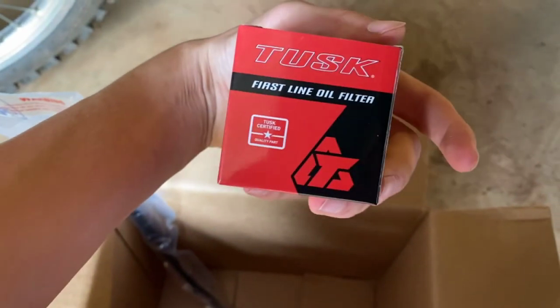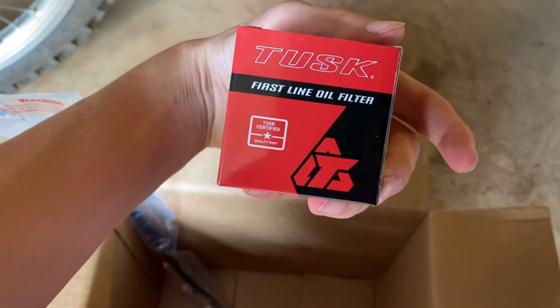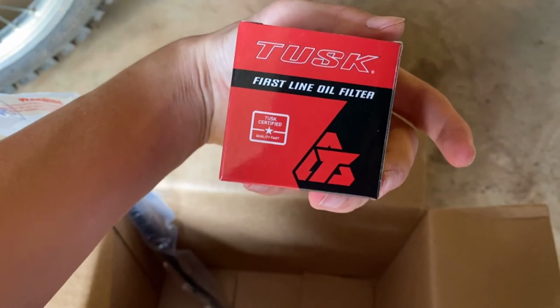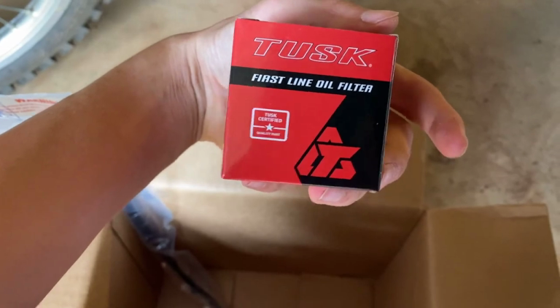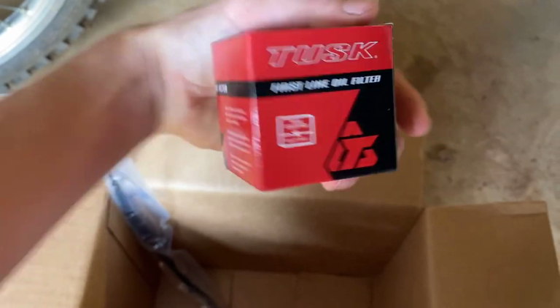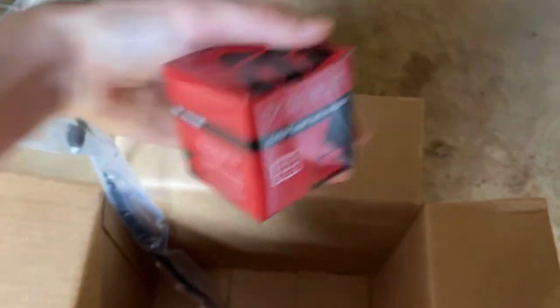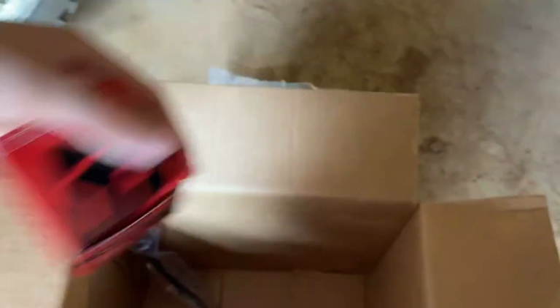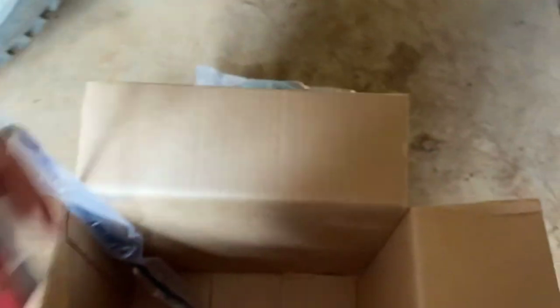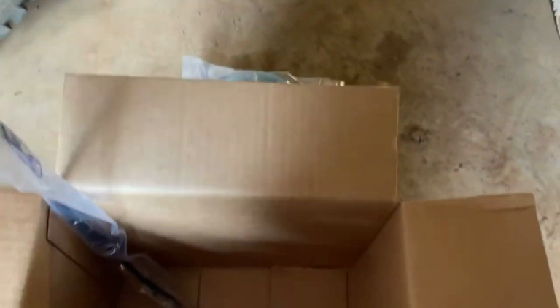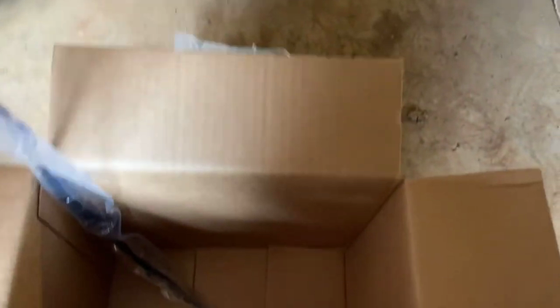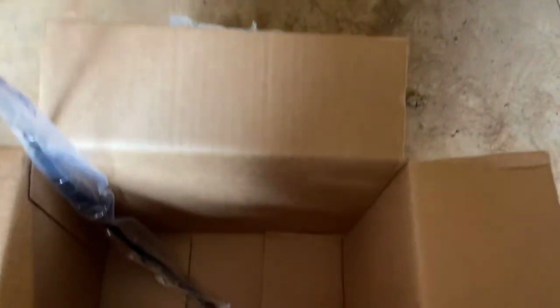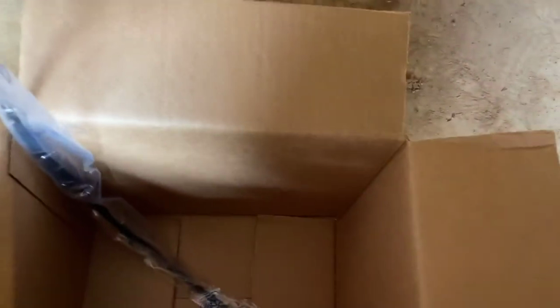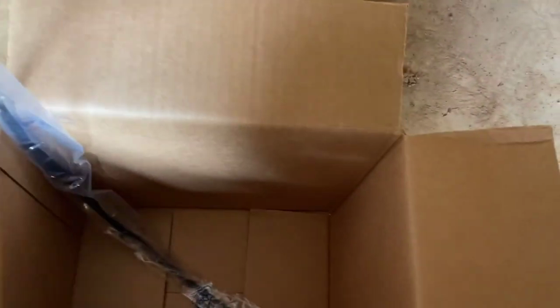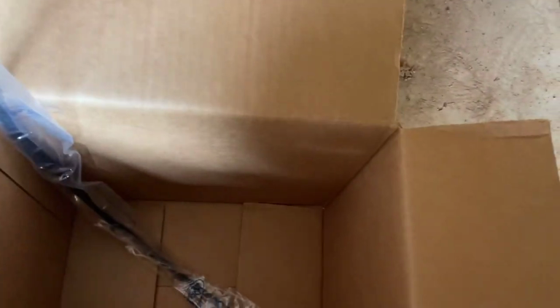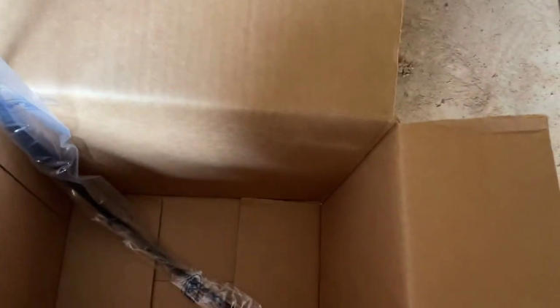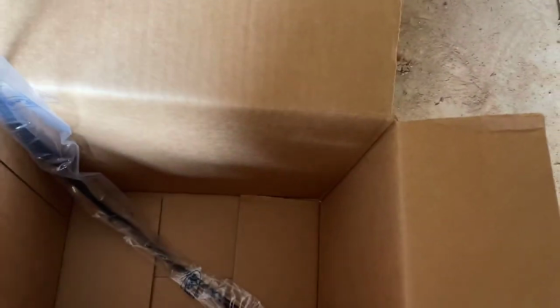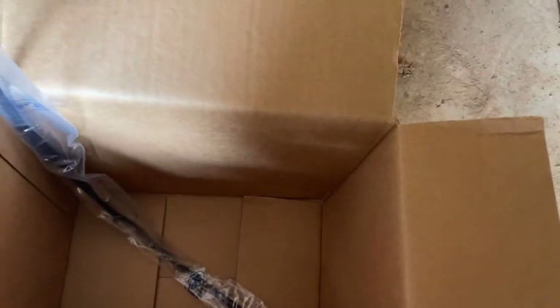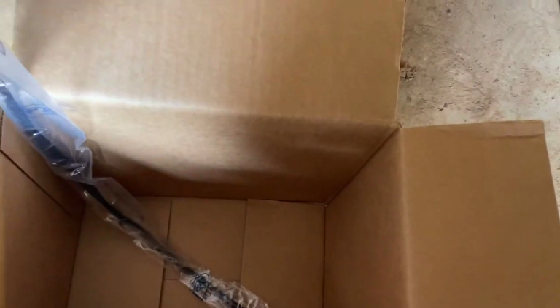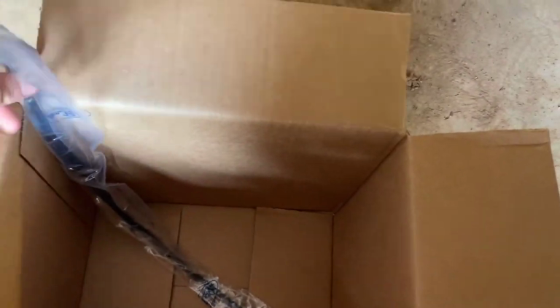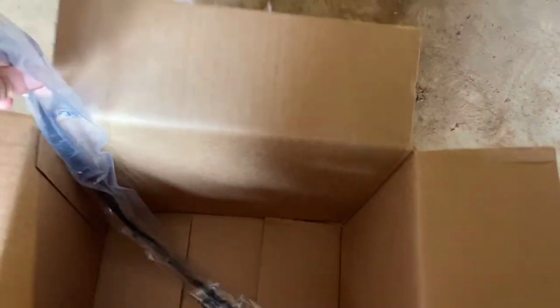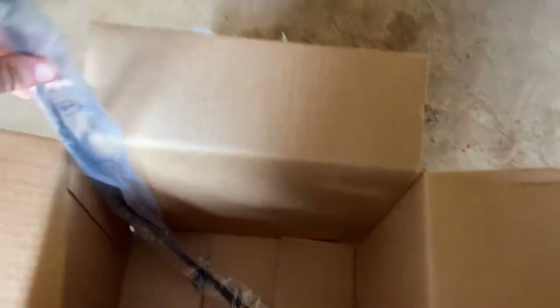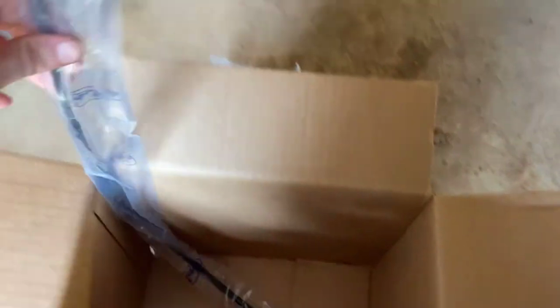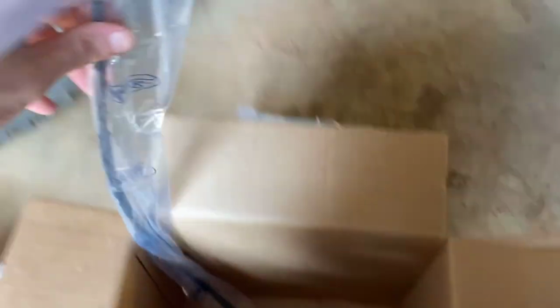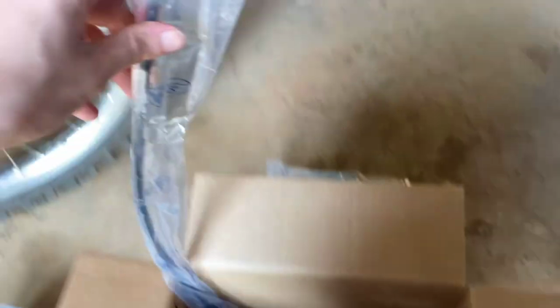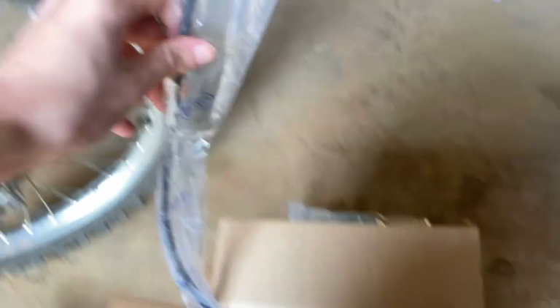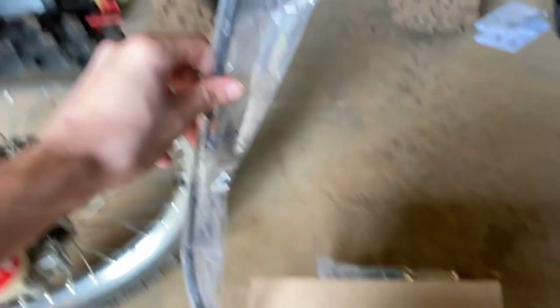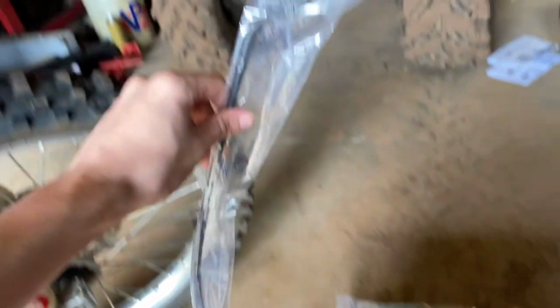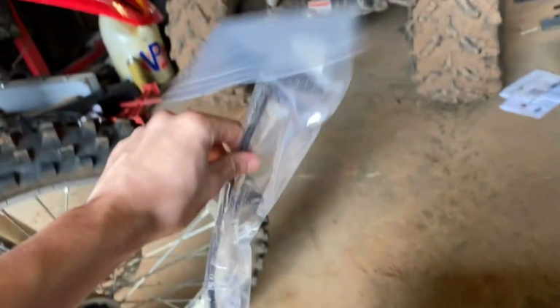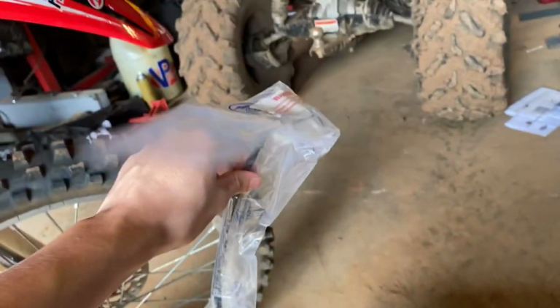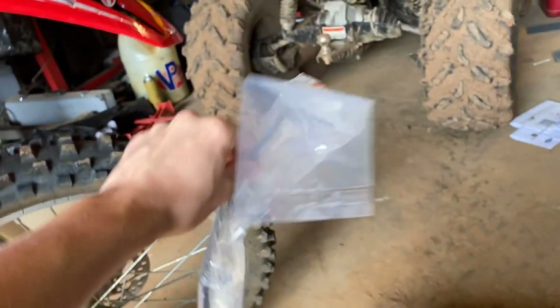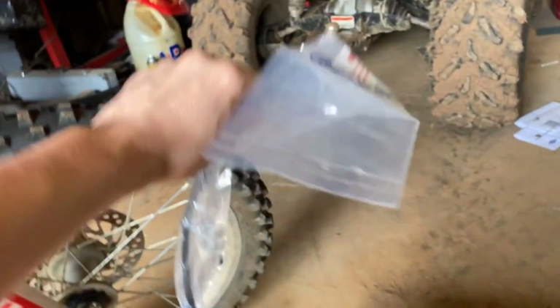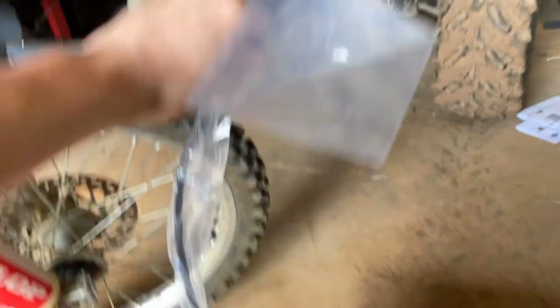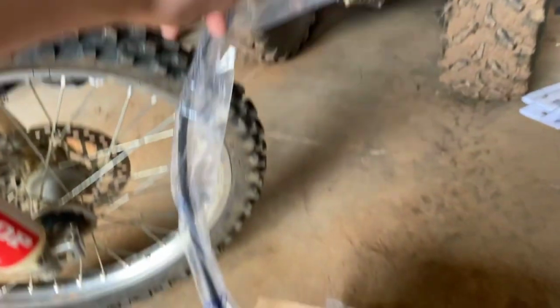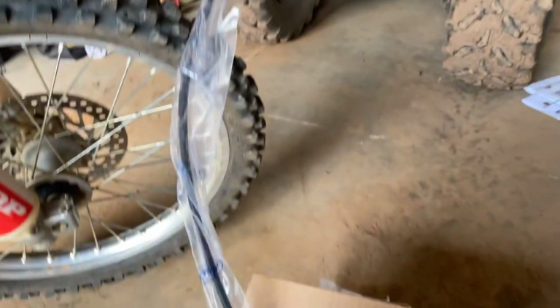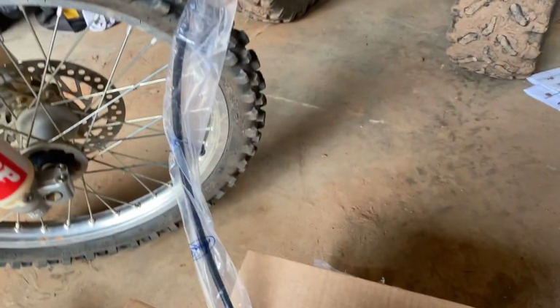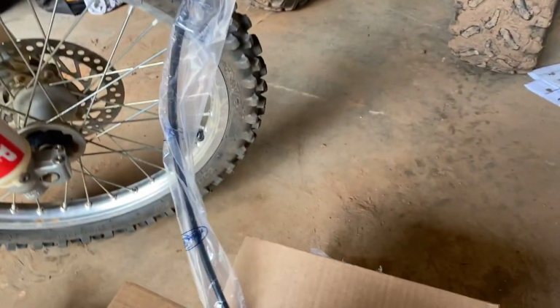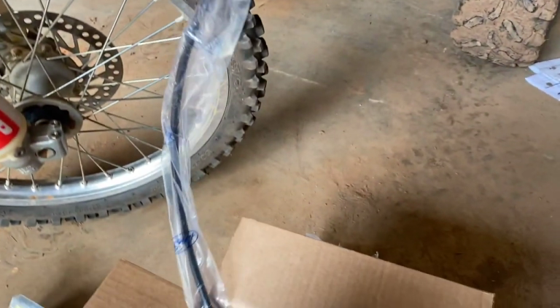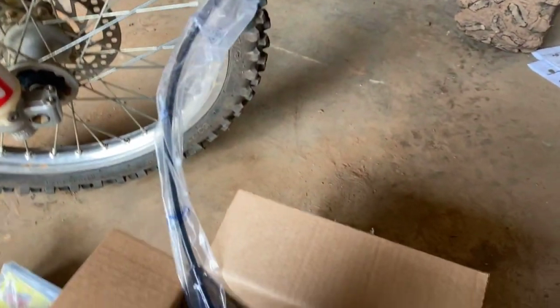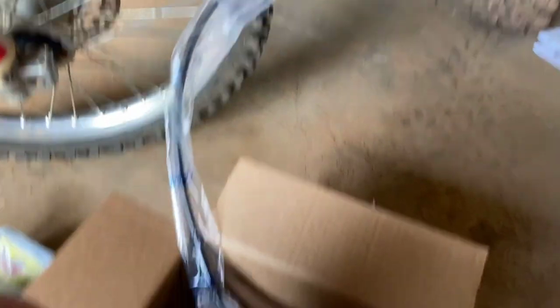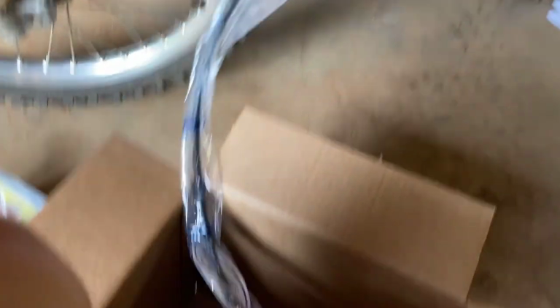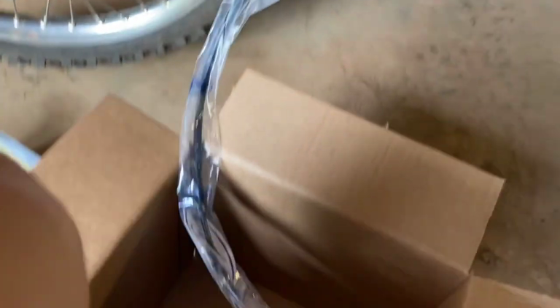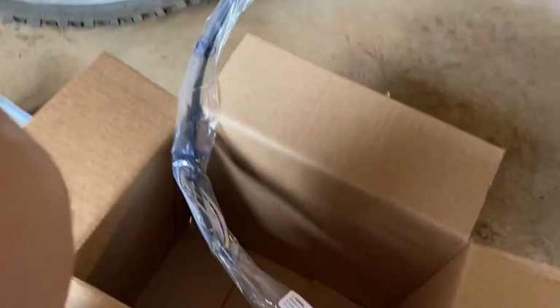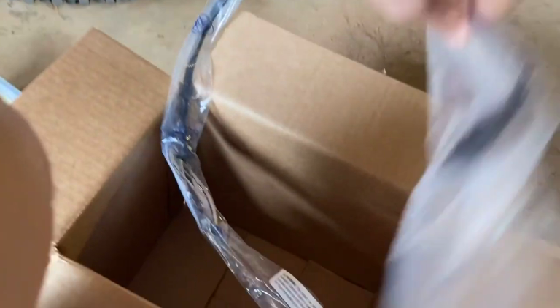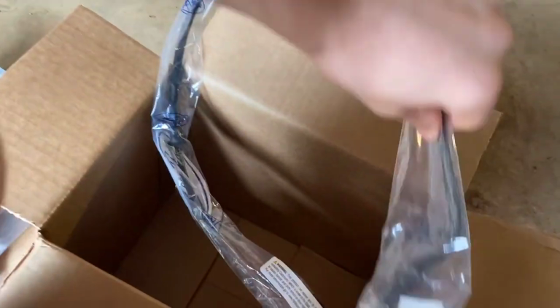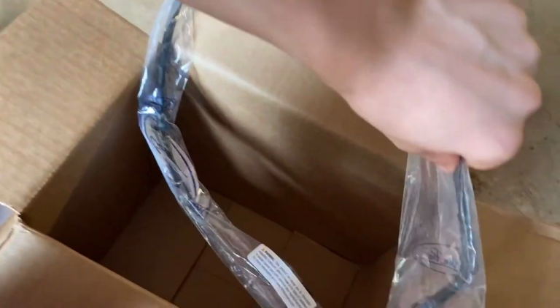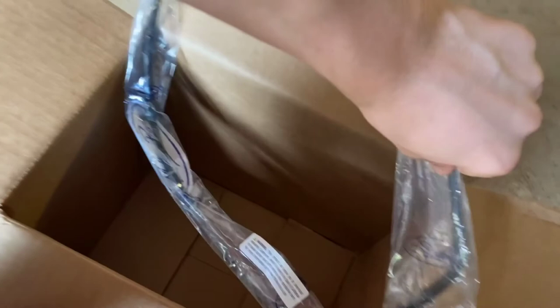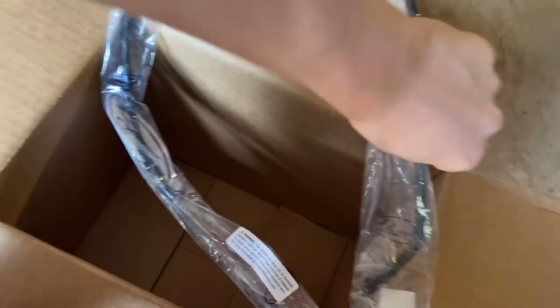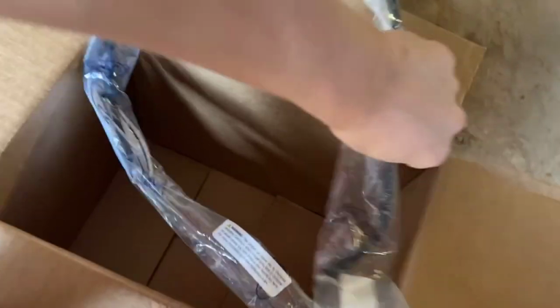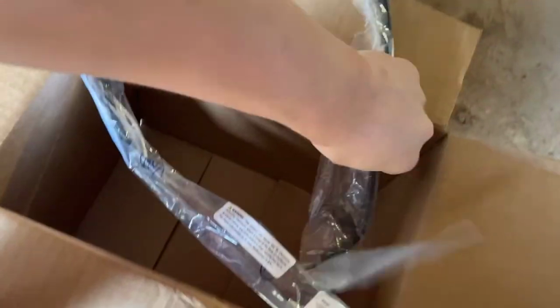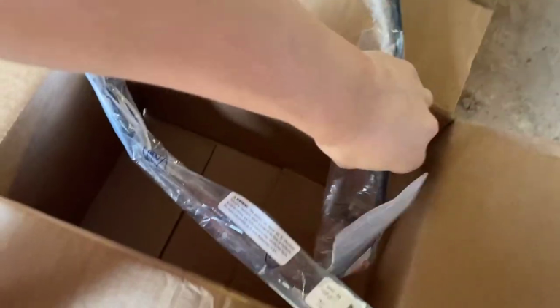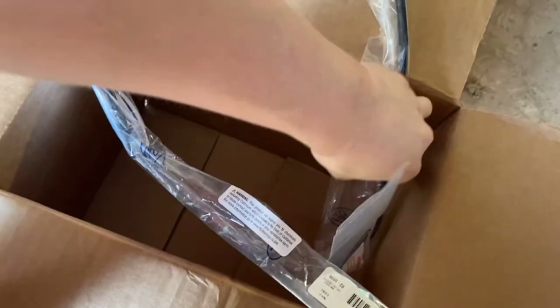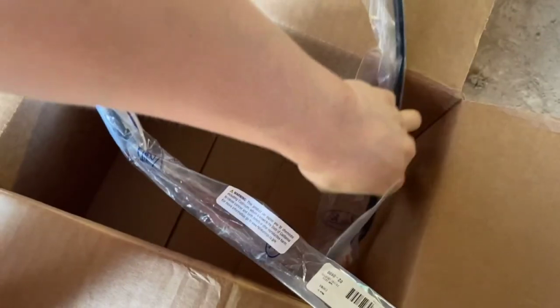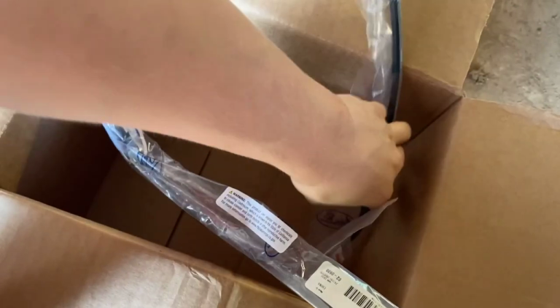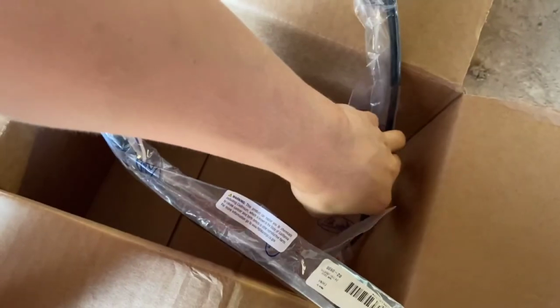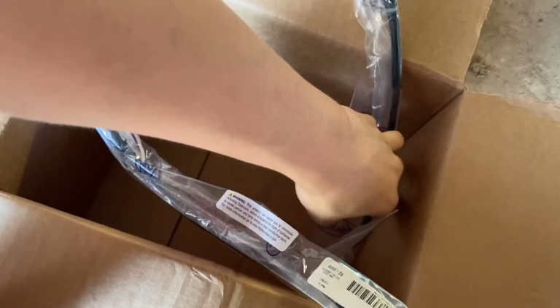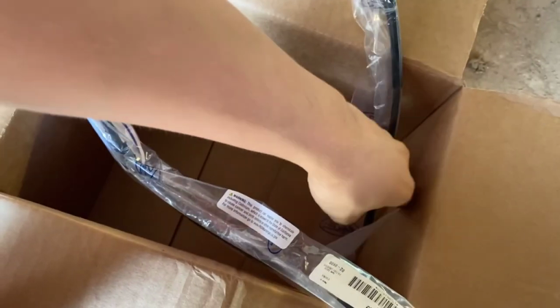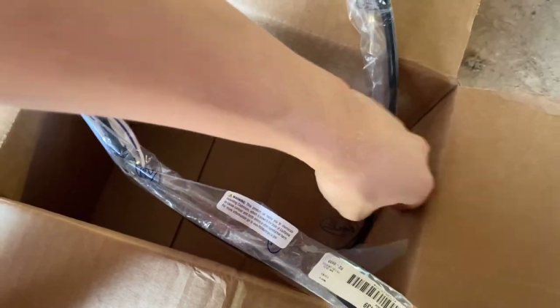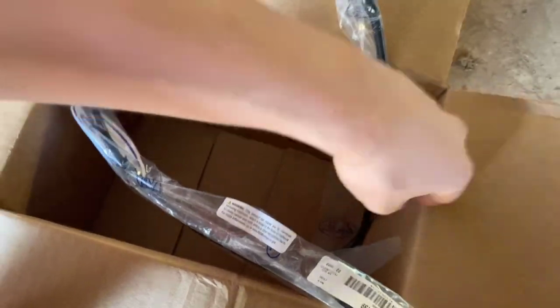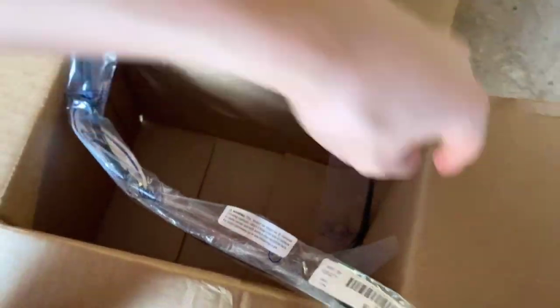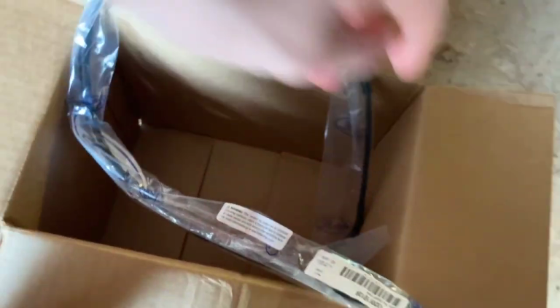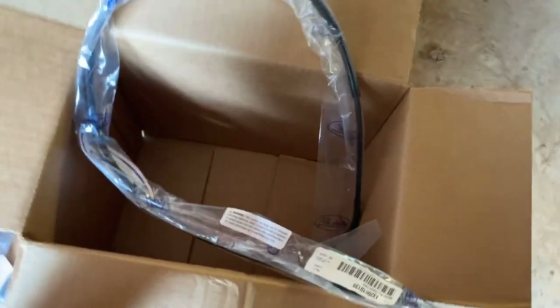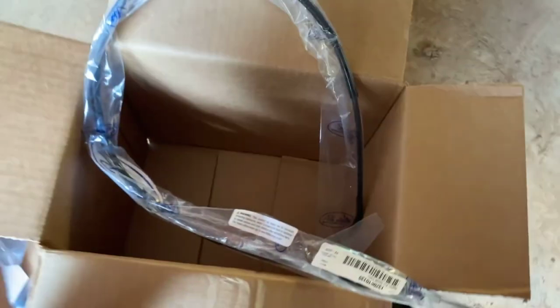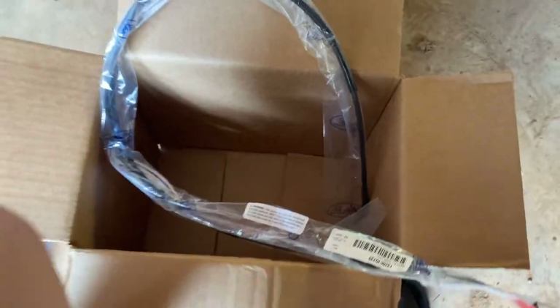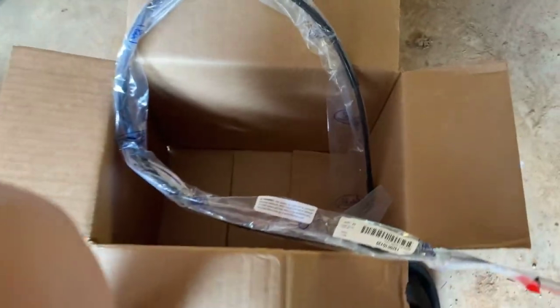Oil filter and clutch cable. I'm really excited for the clutch cable because I get arm pump like crazy.